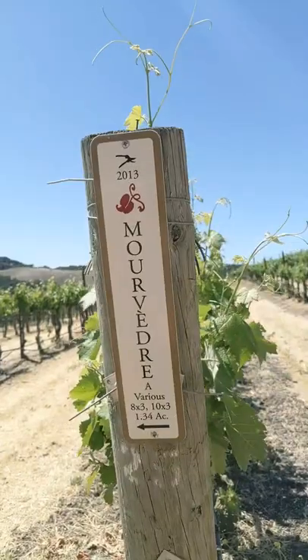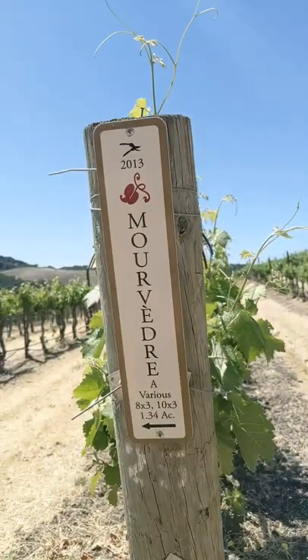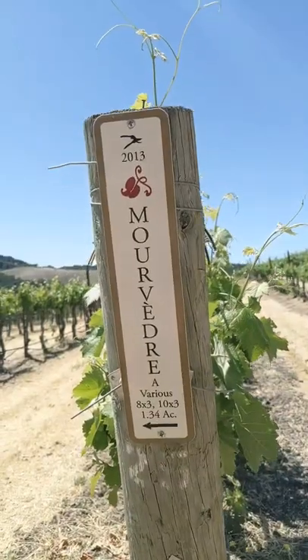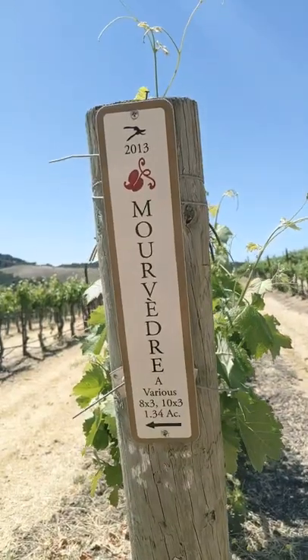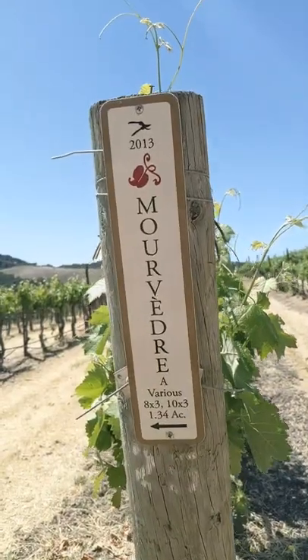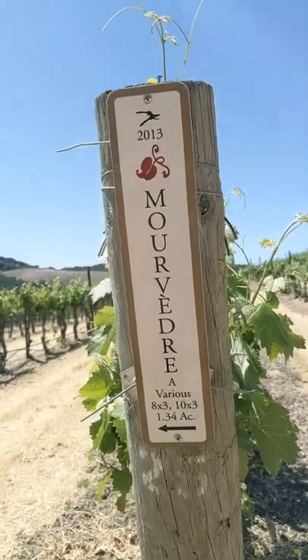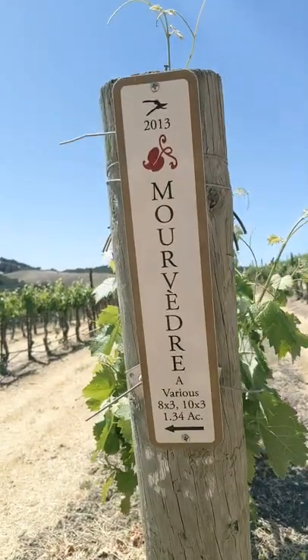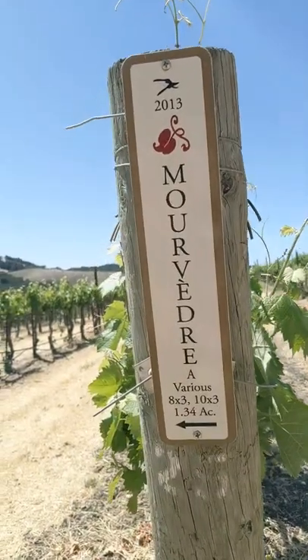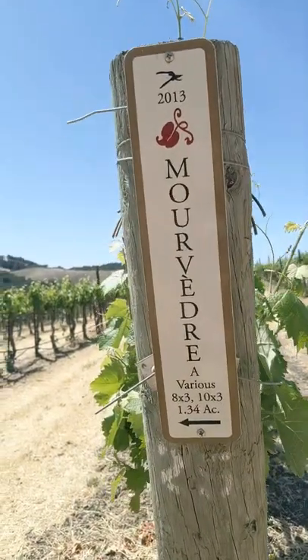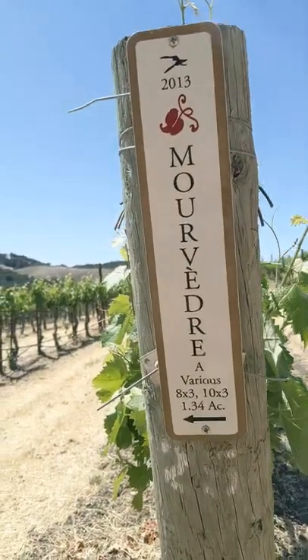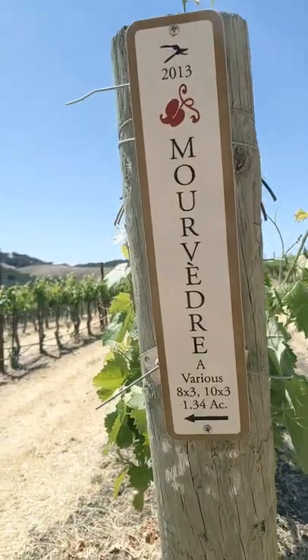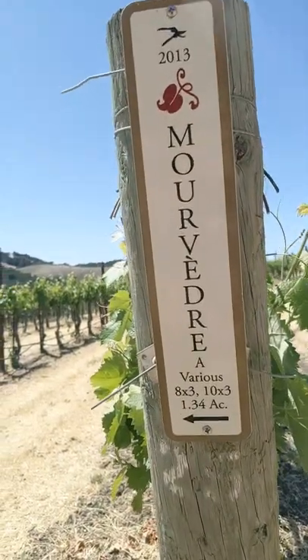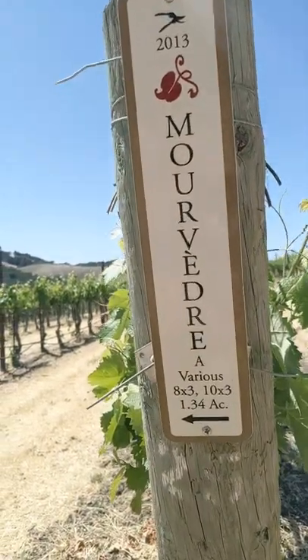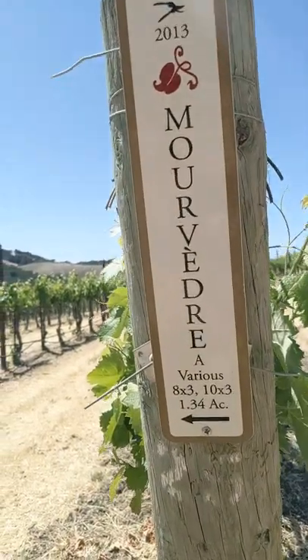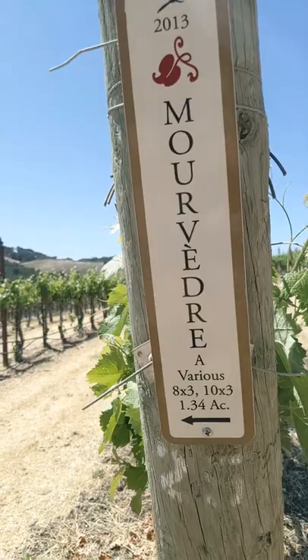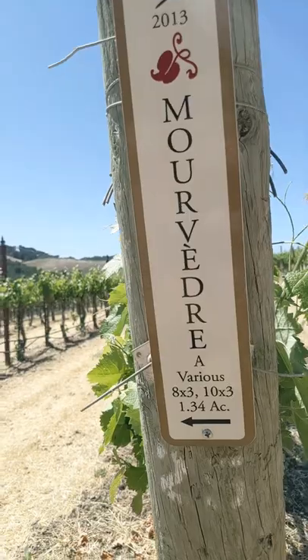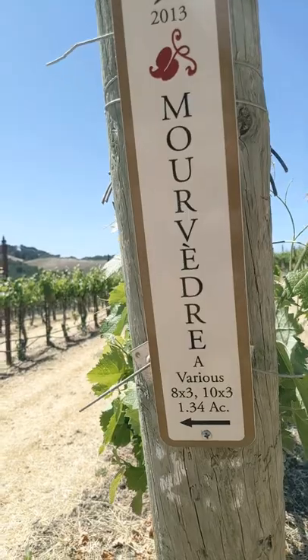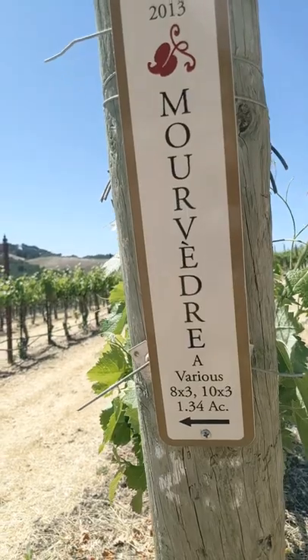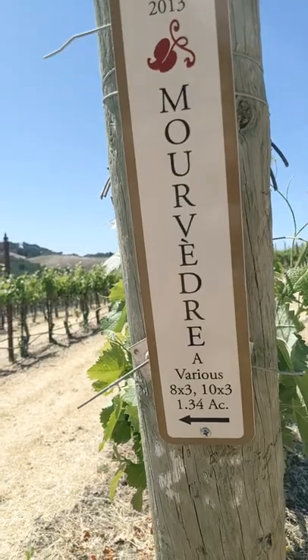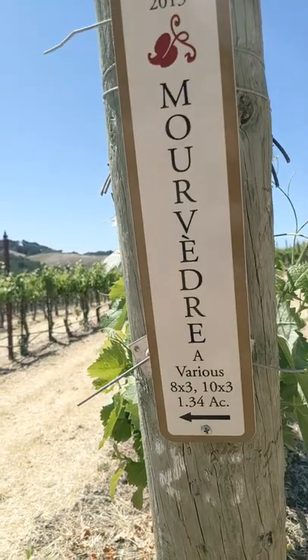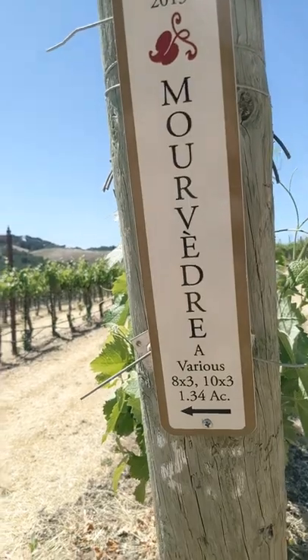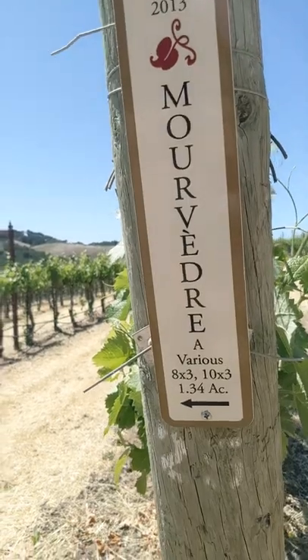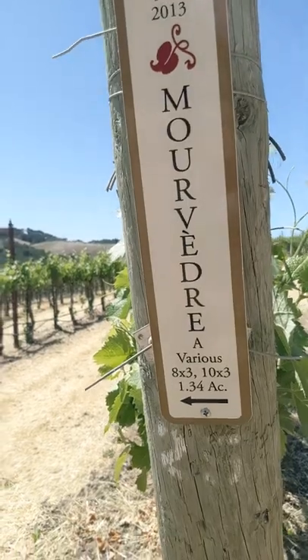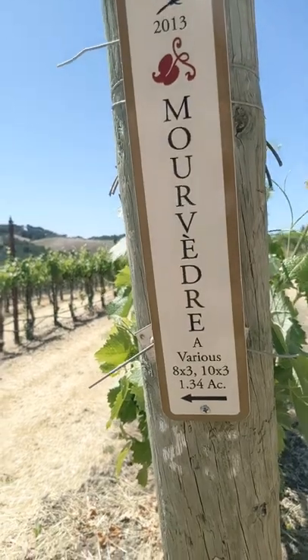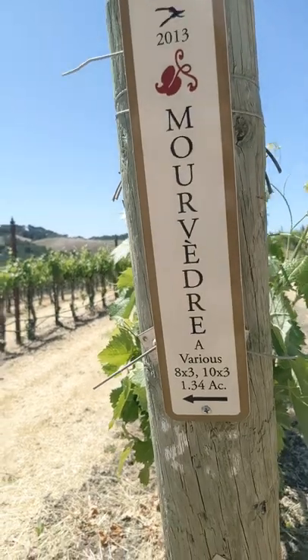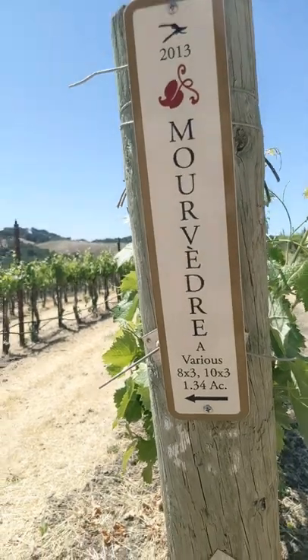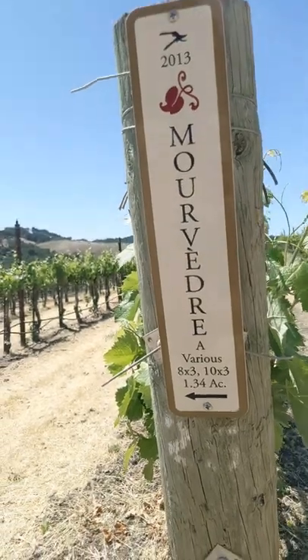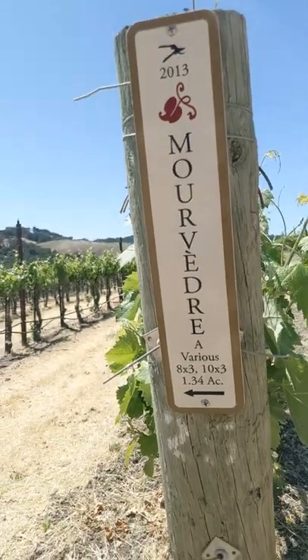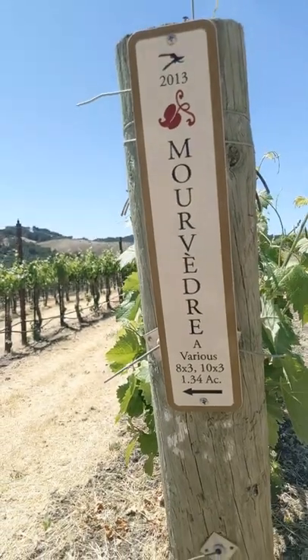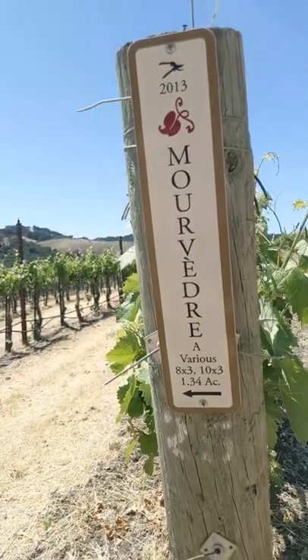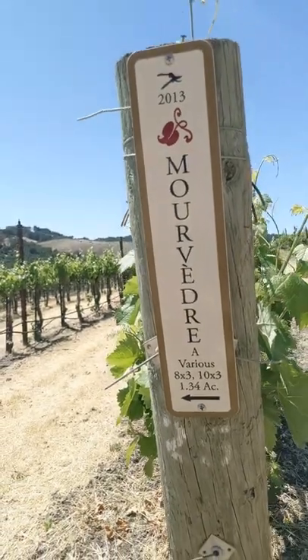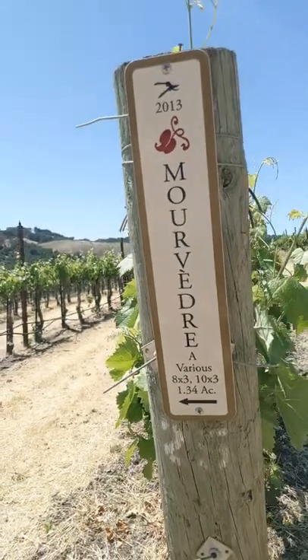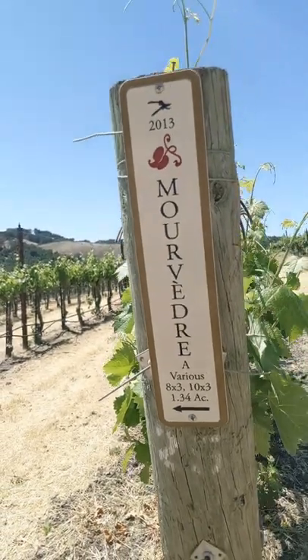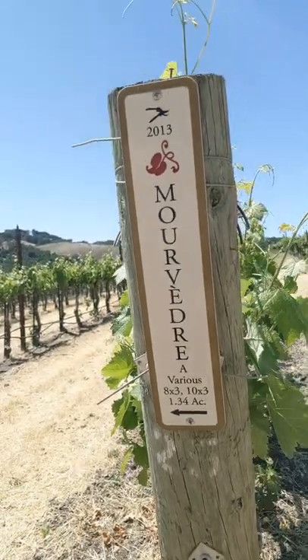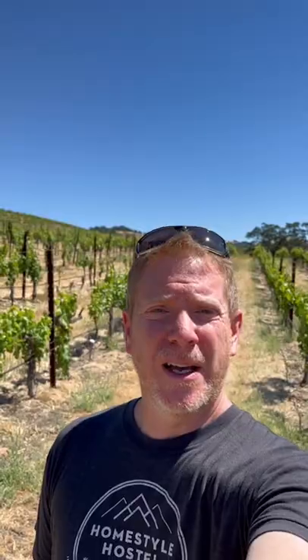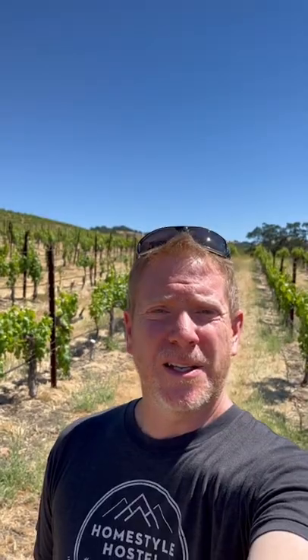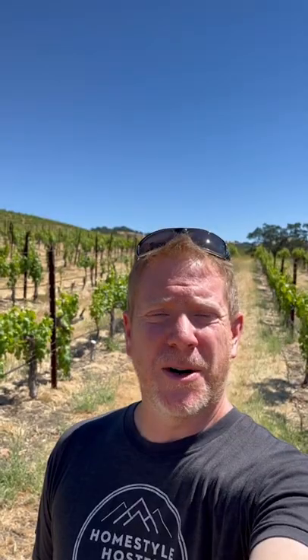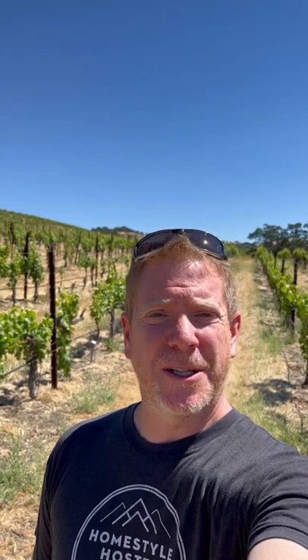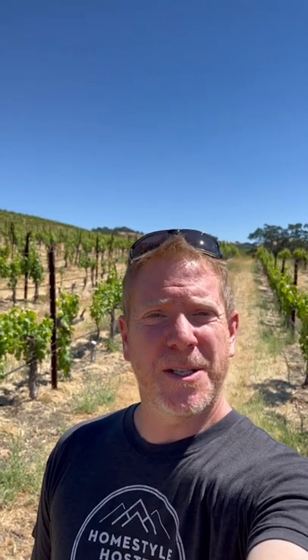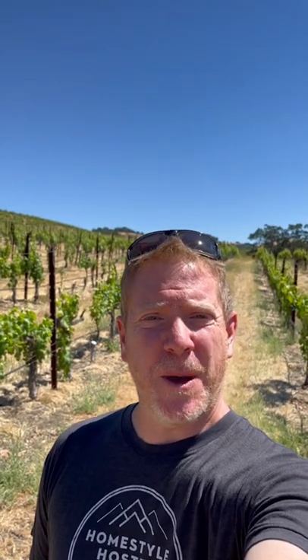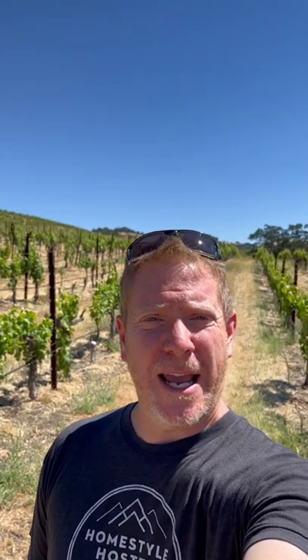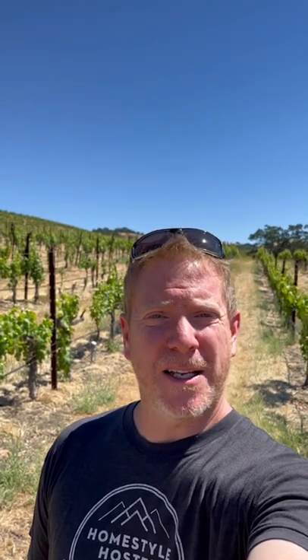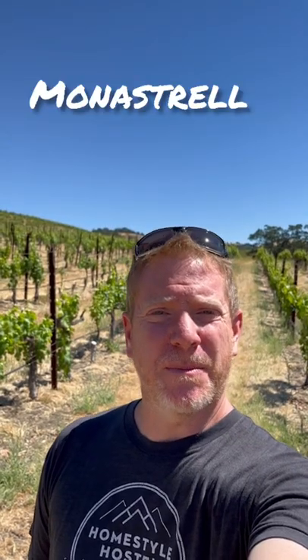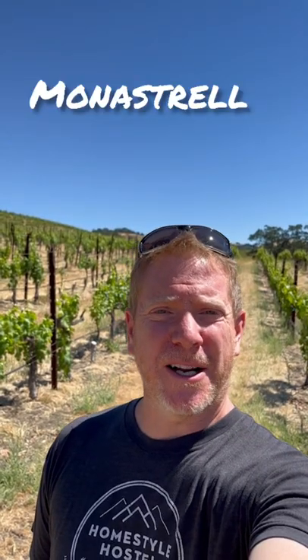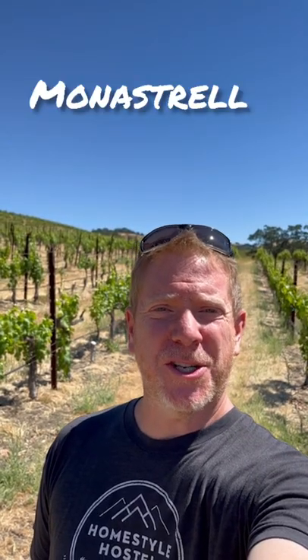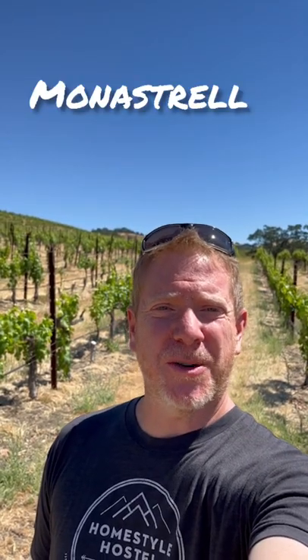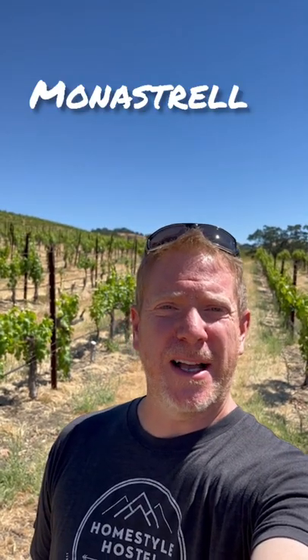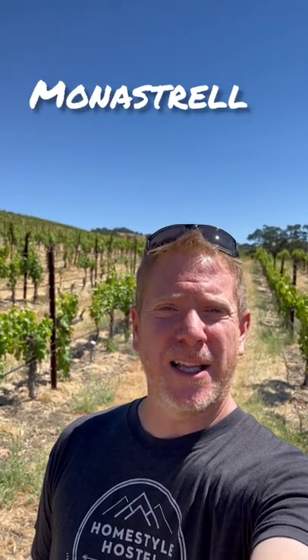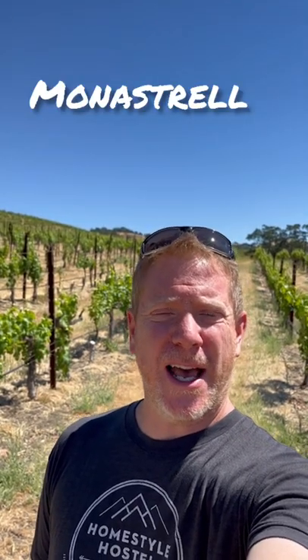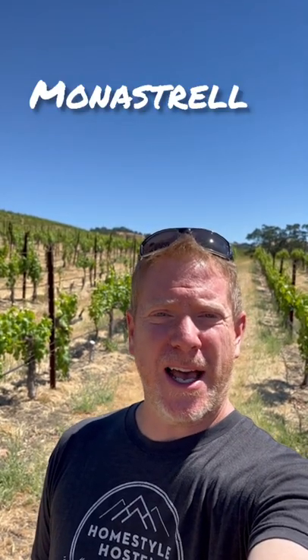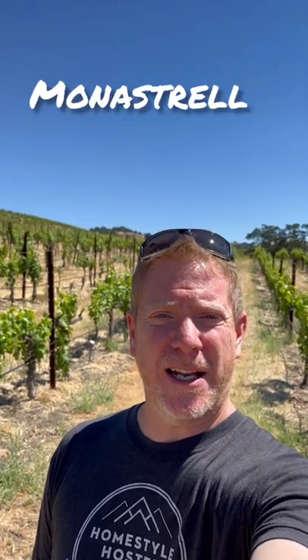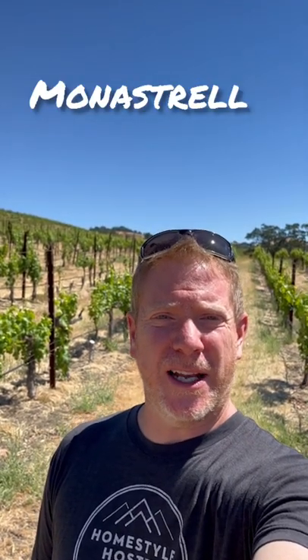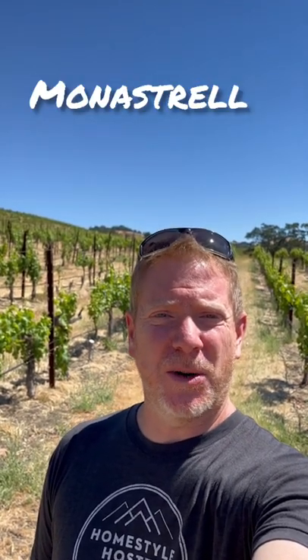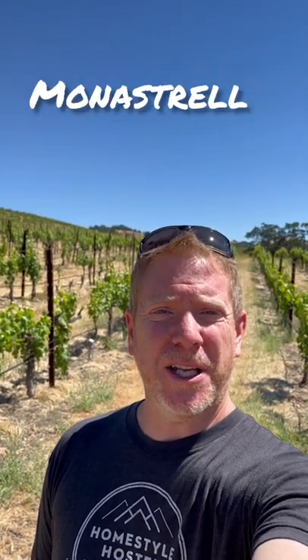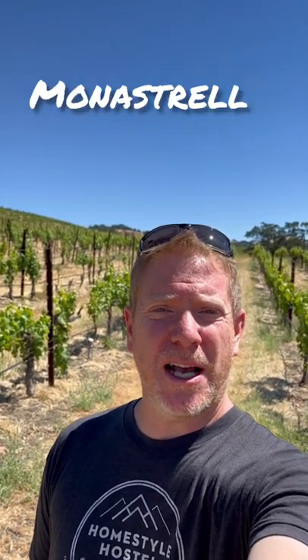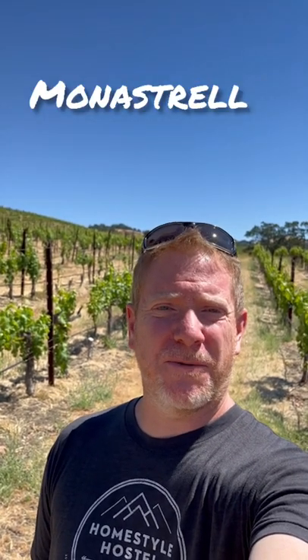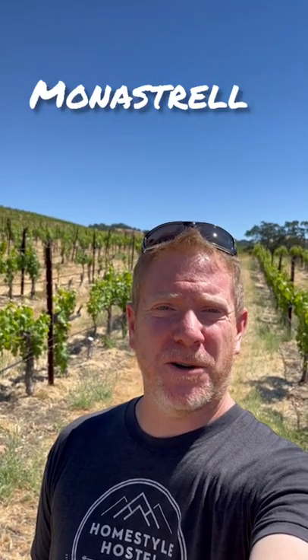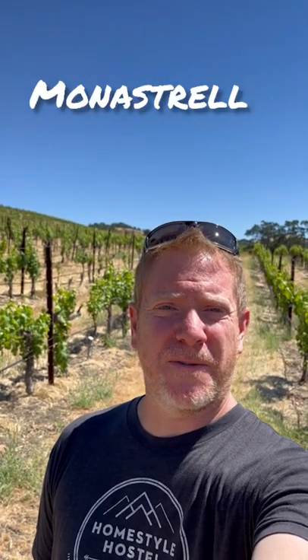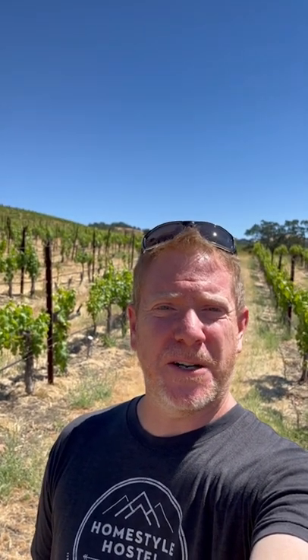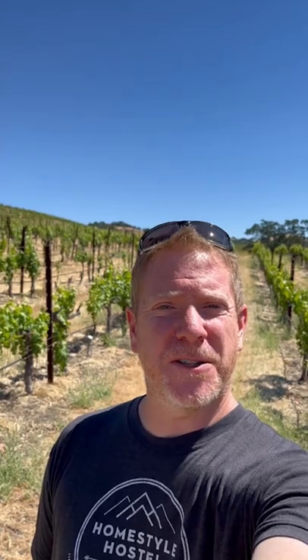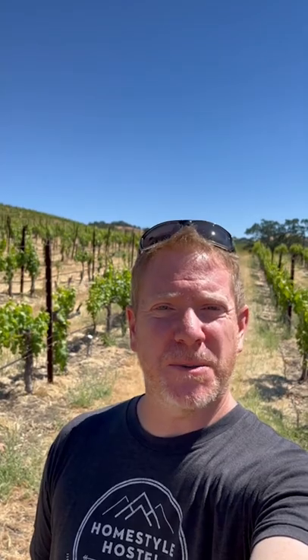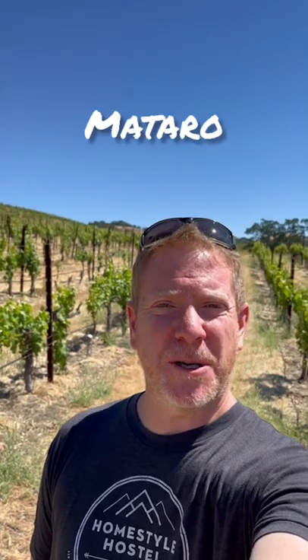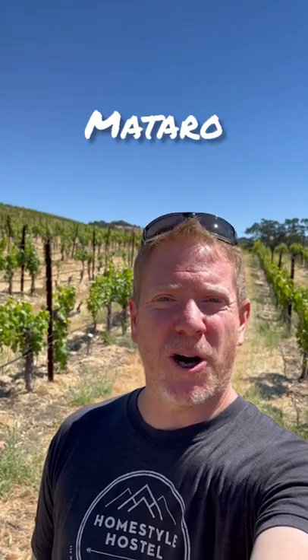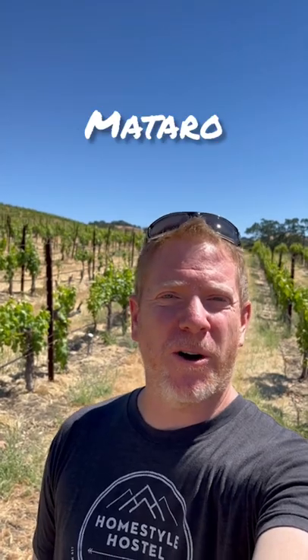Mourvèdre is the French name for the grape, named after a Catalonian village called Morviedro. It's known in Spain as Monastrell and in old California vineyards as Mataro.